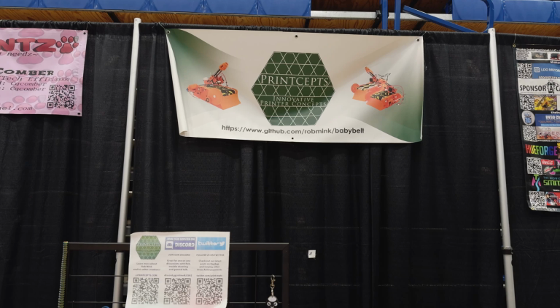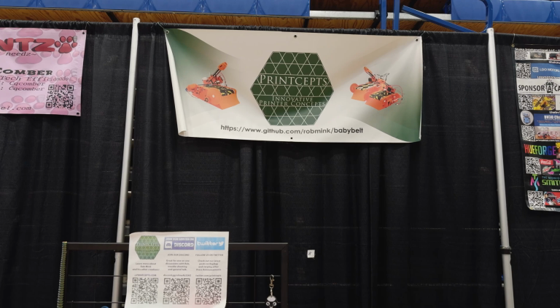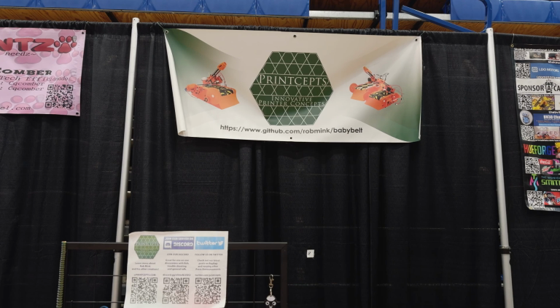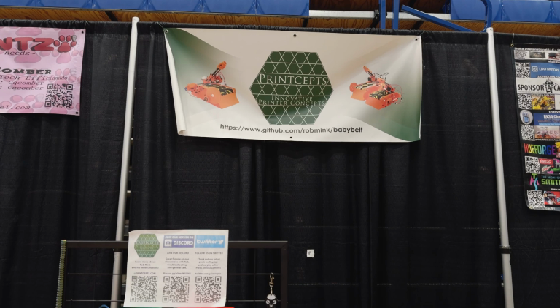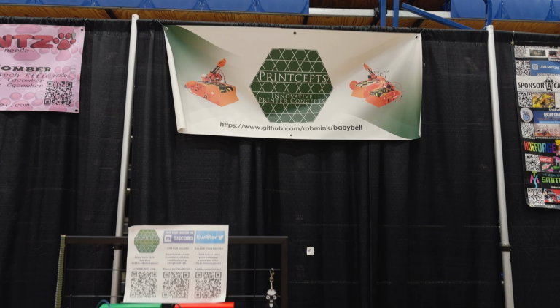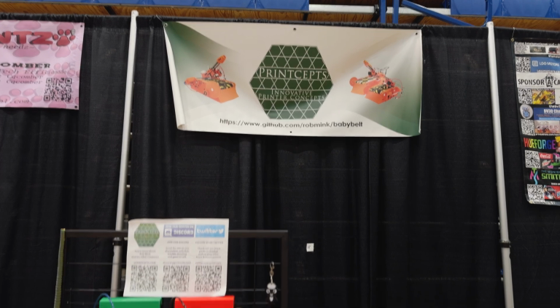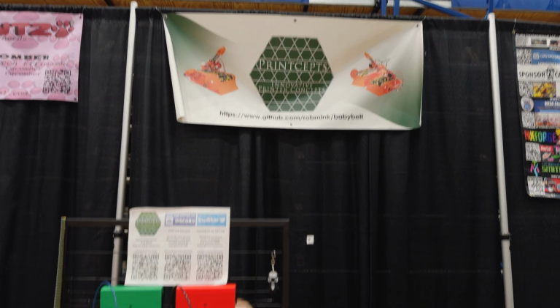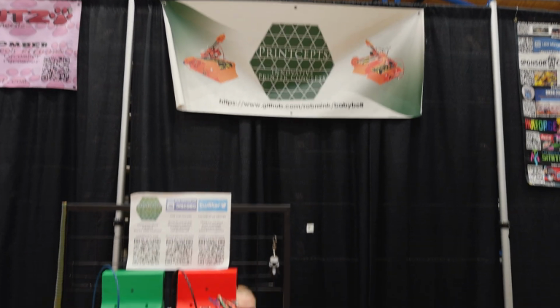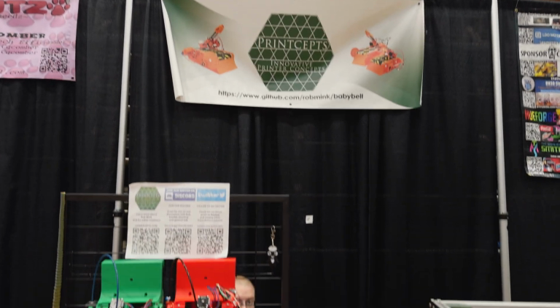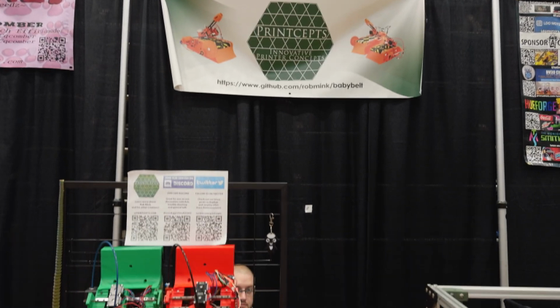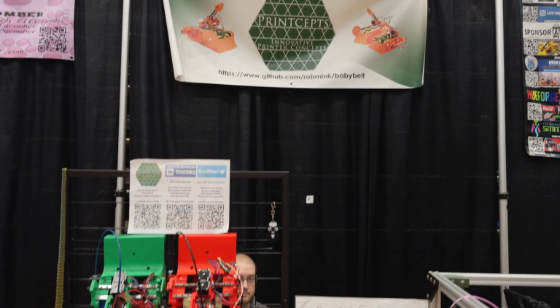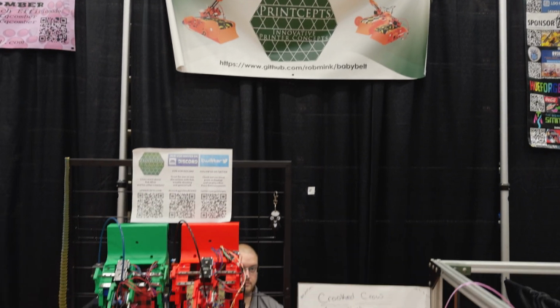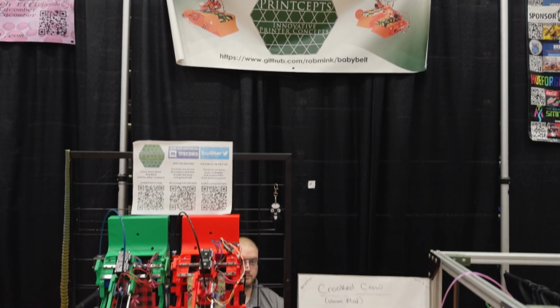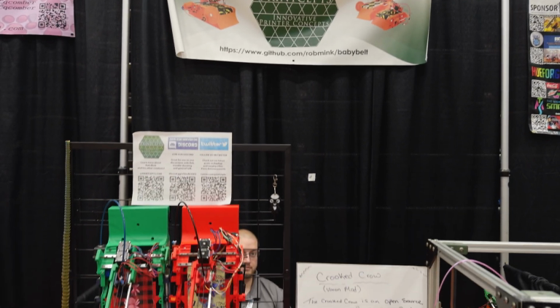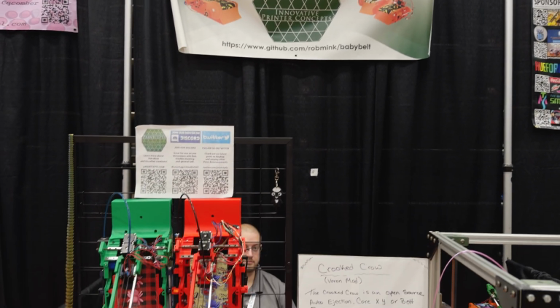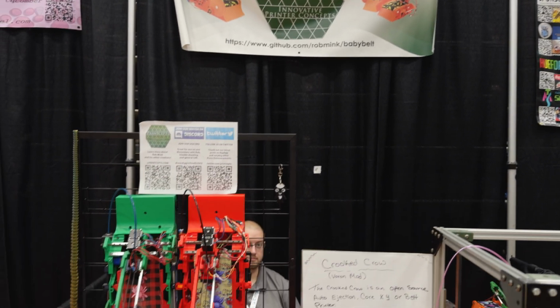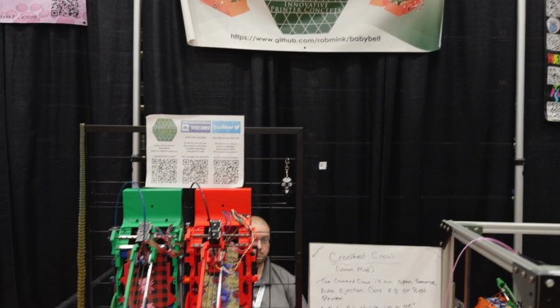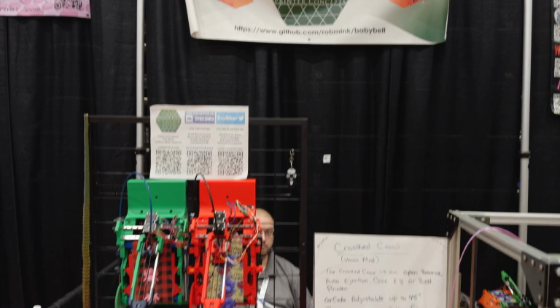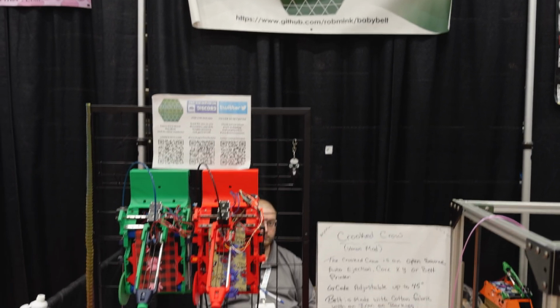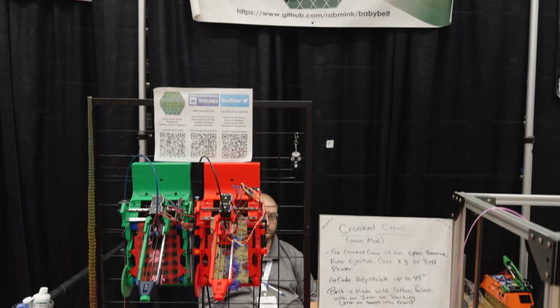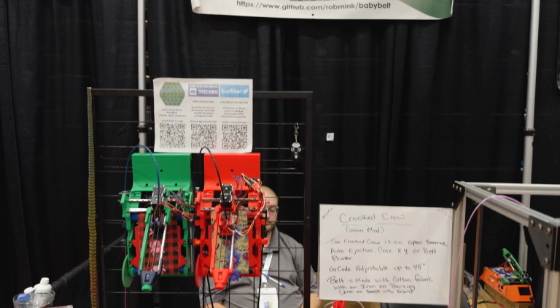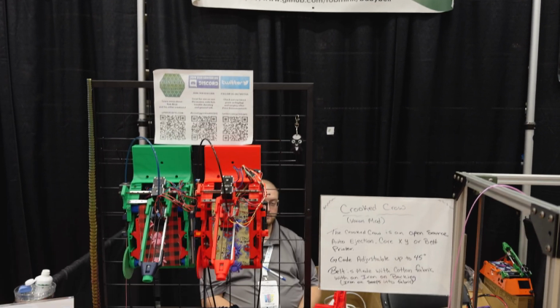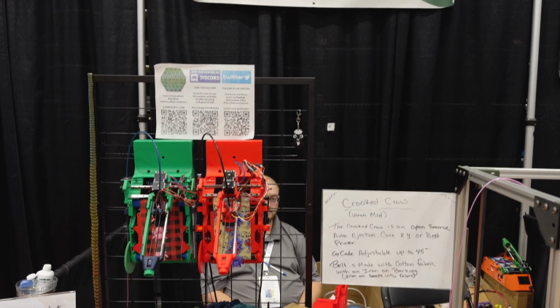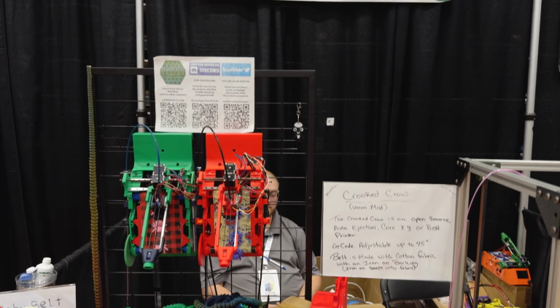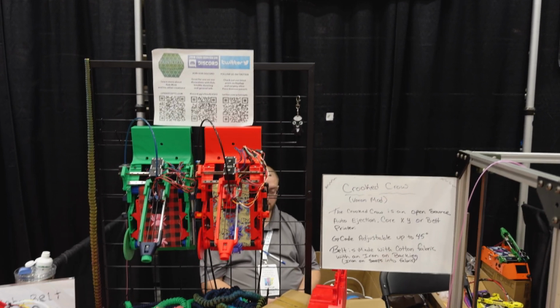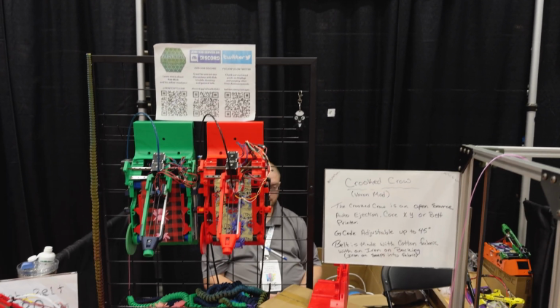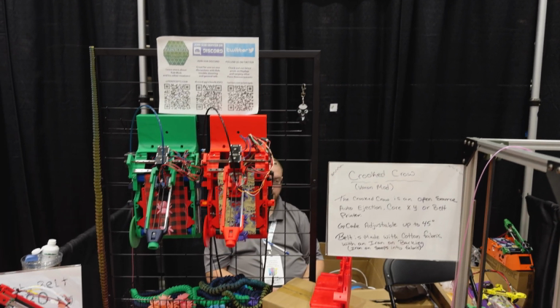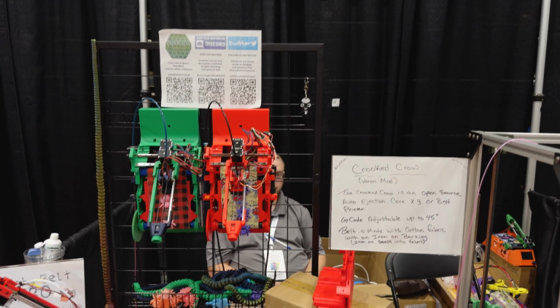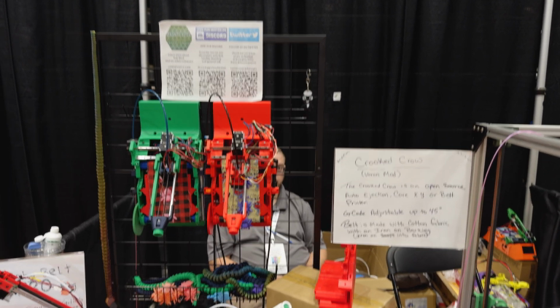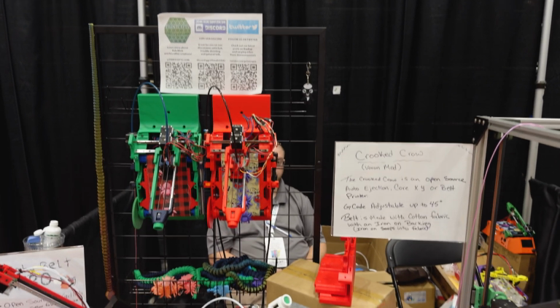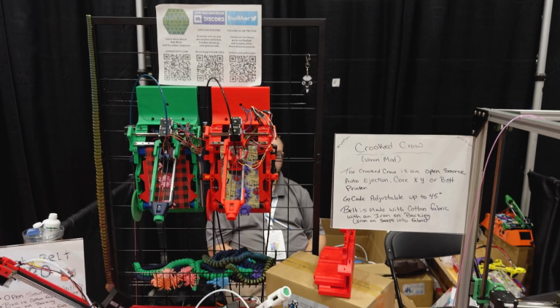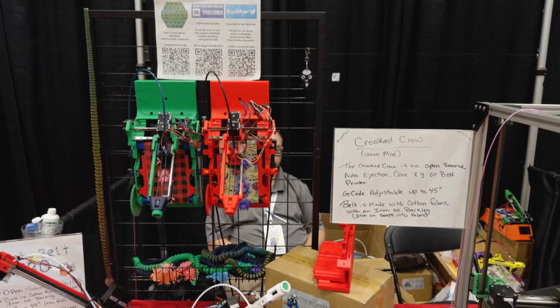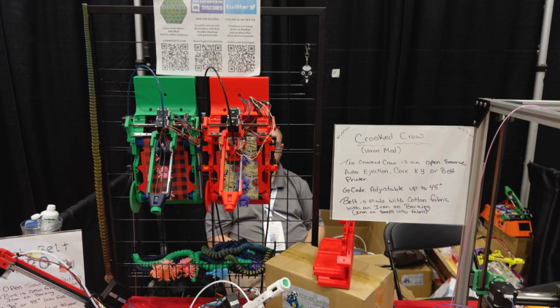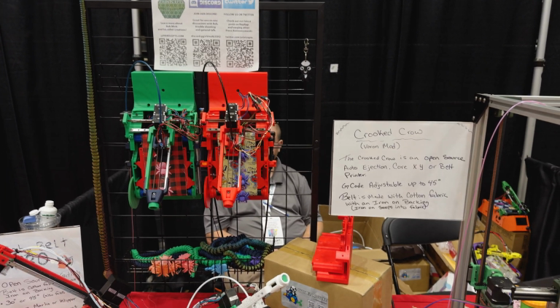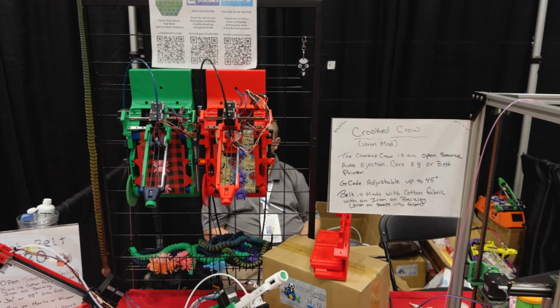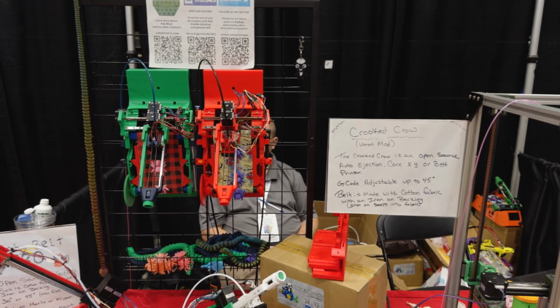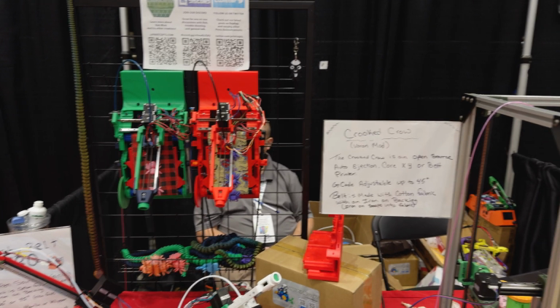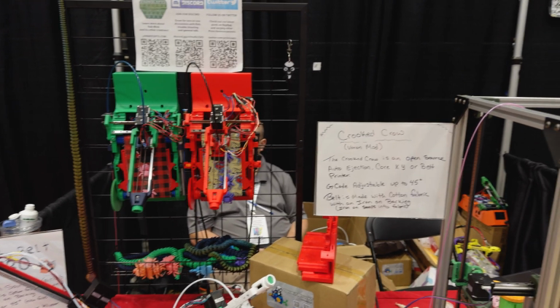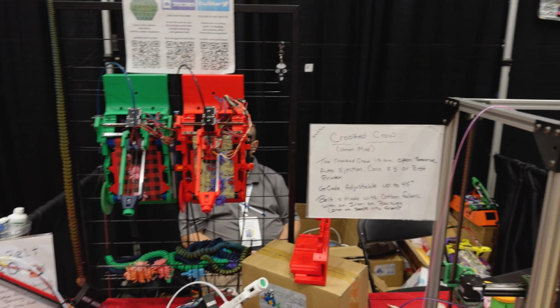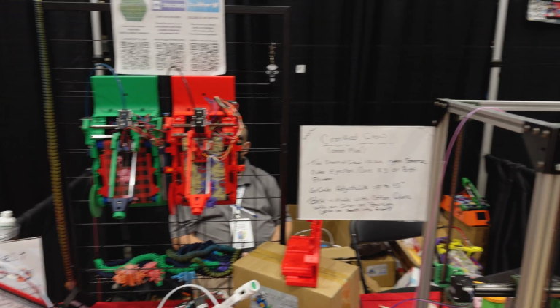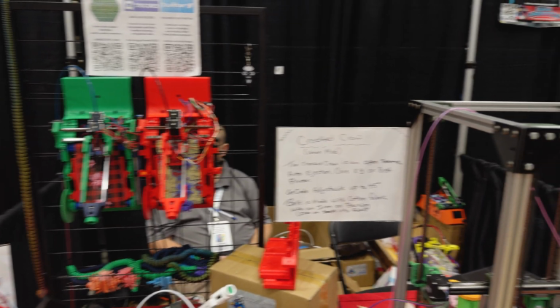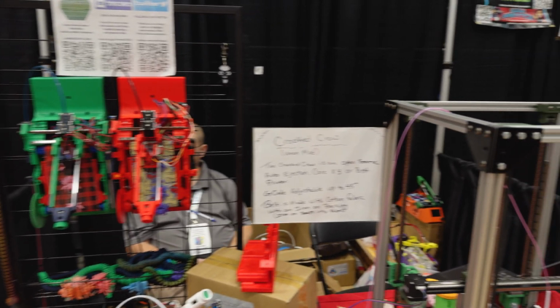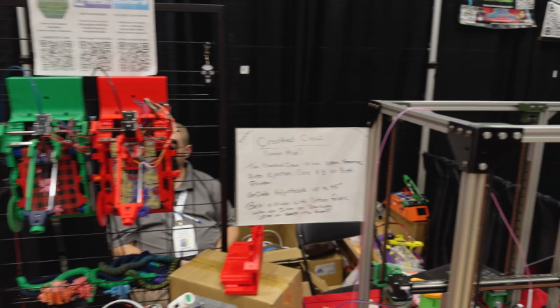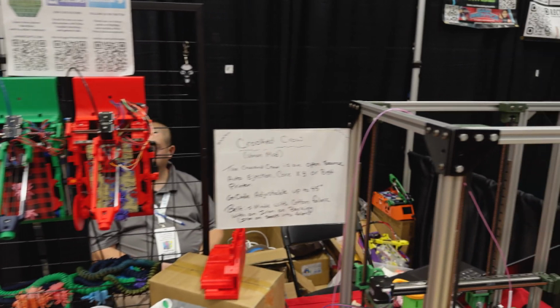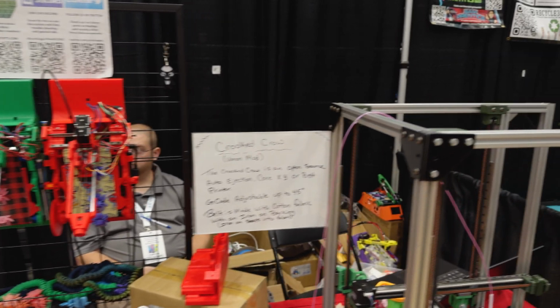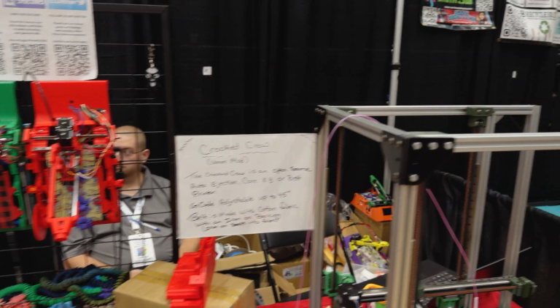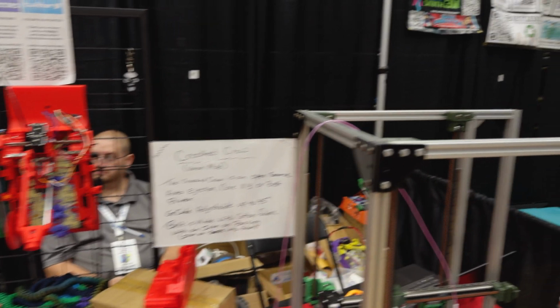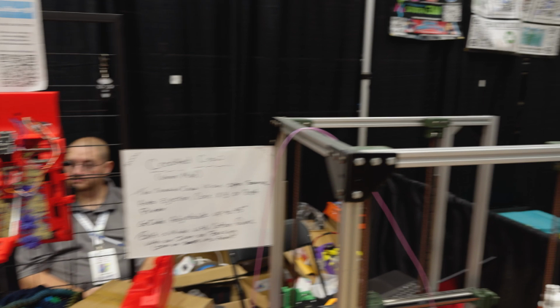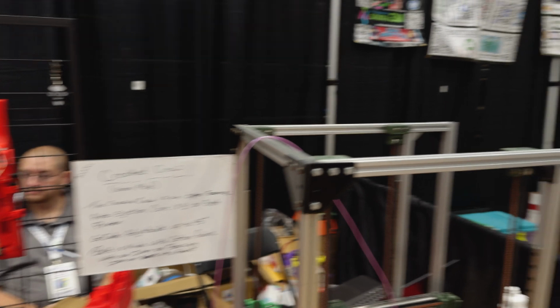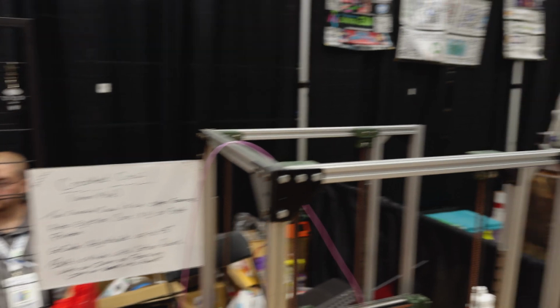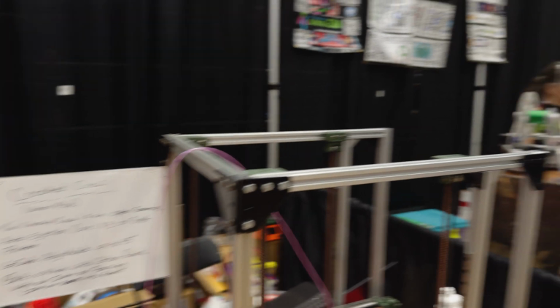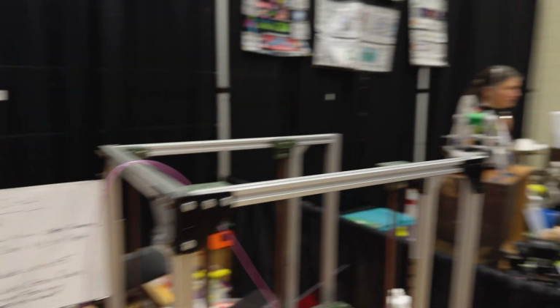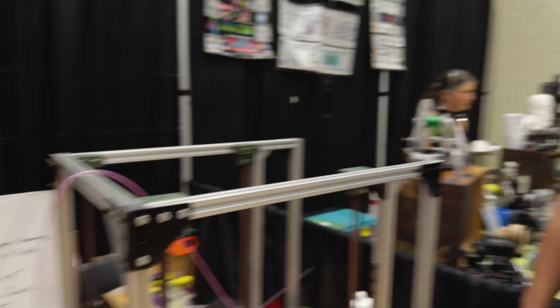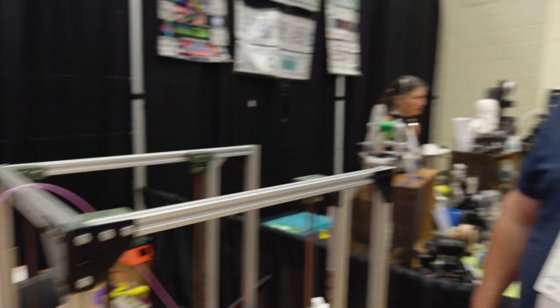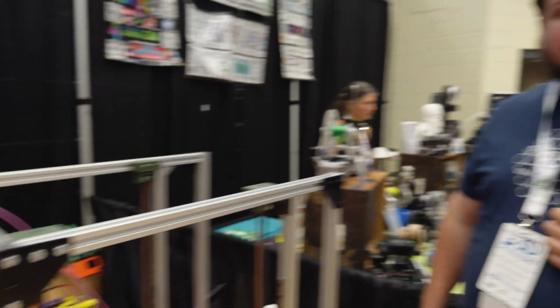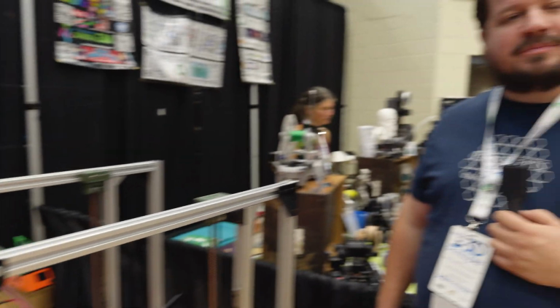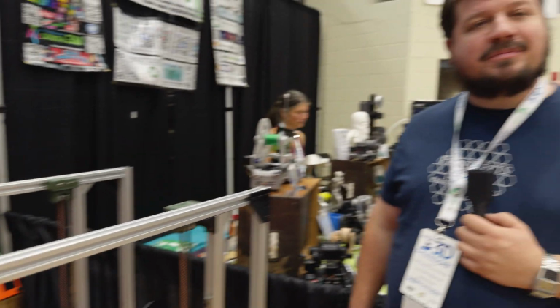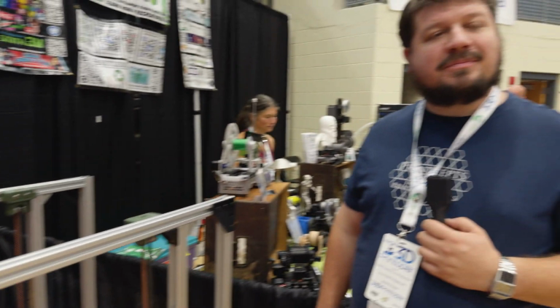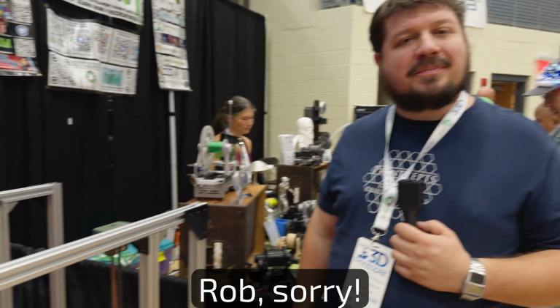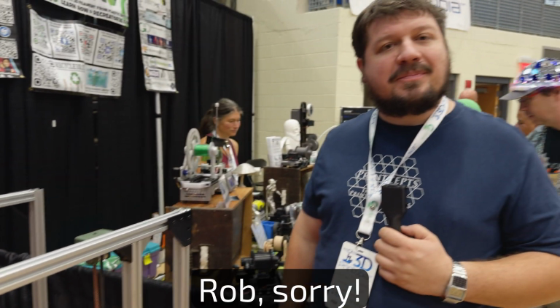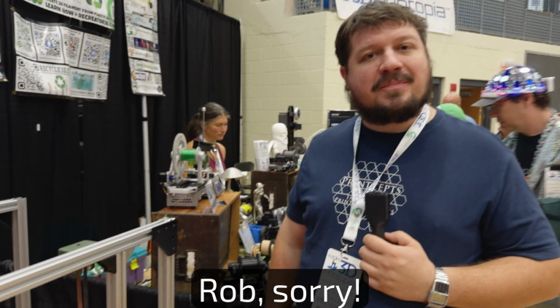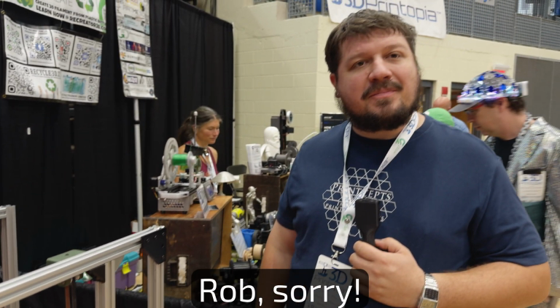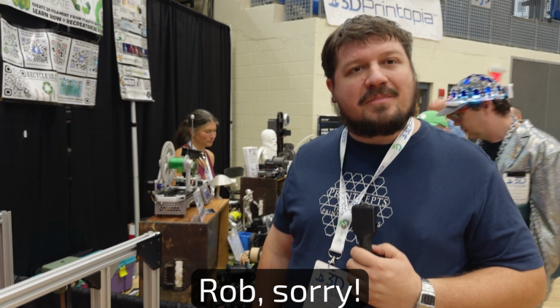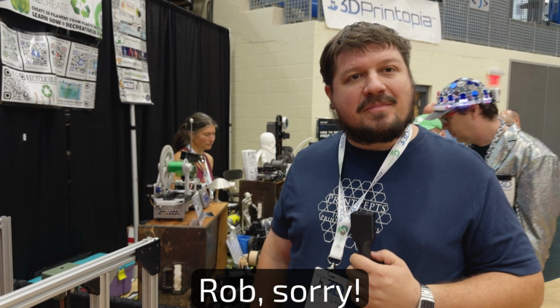We're here checking out the booth at Print Sets. We've got some interesting belt printers here, and we're going to talk with Ron.